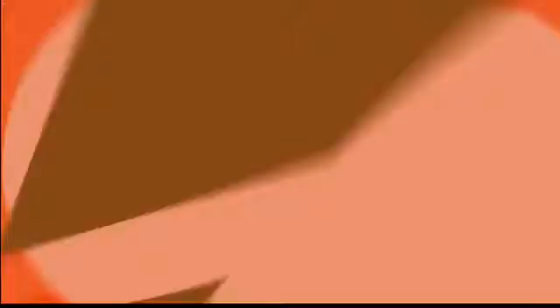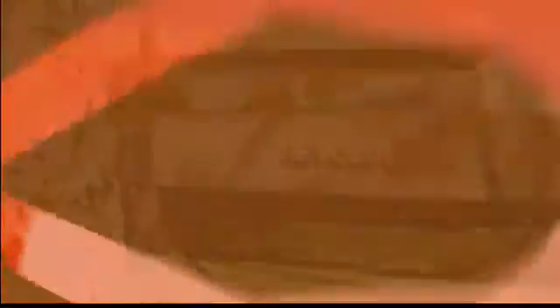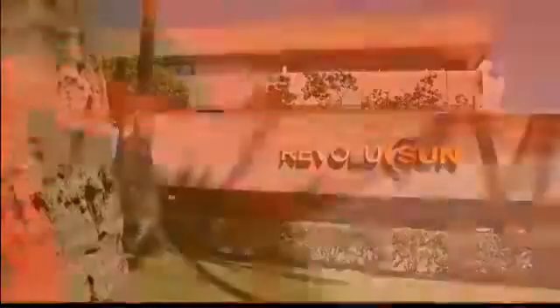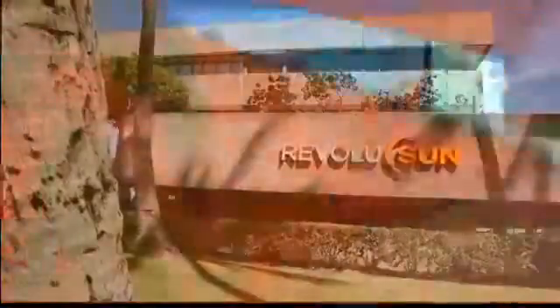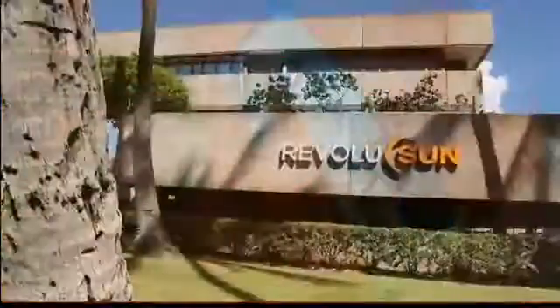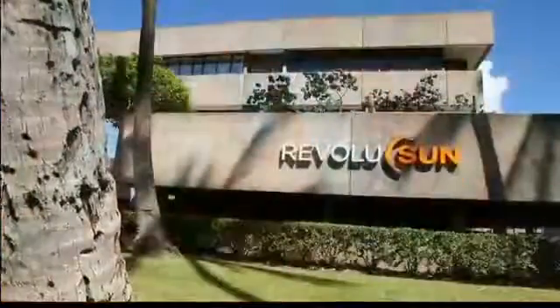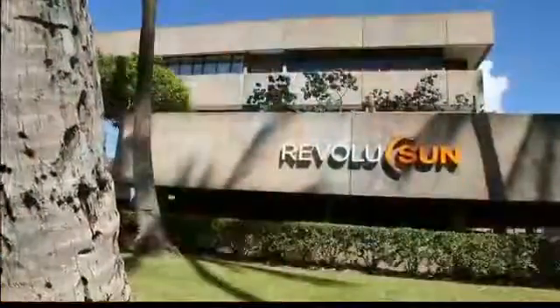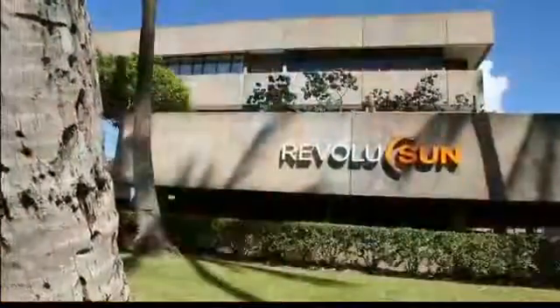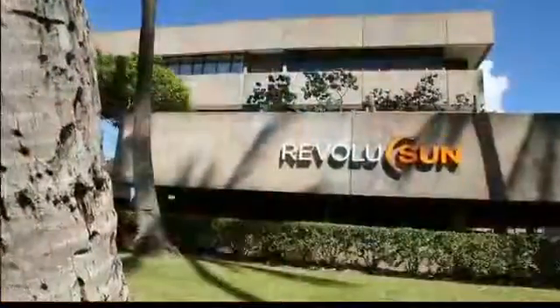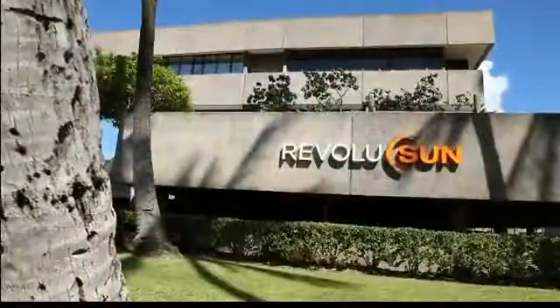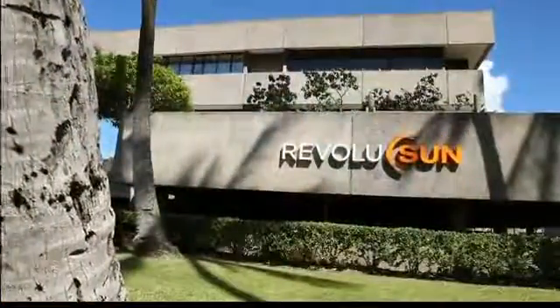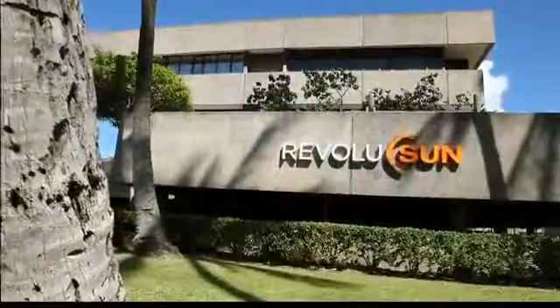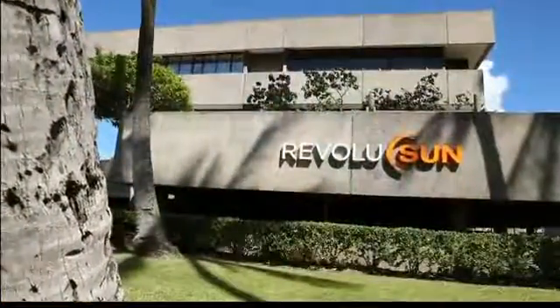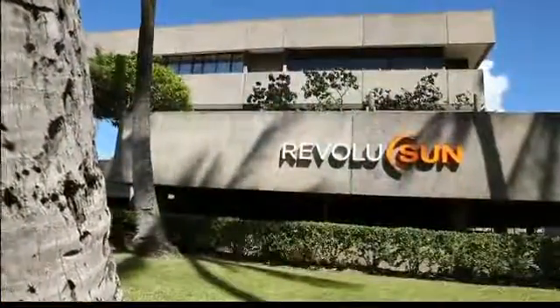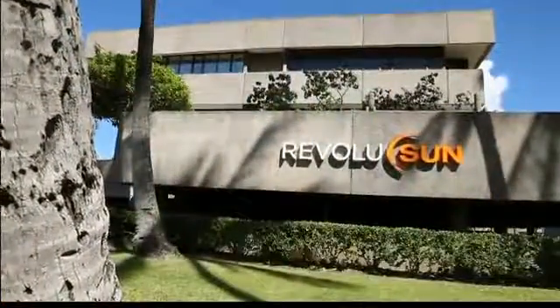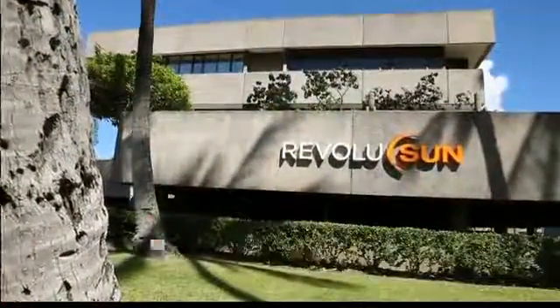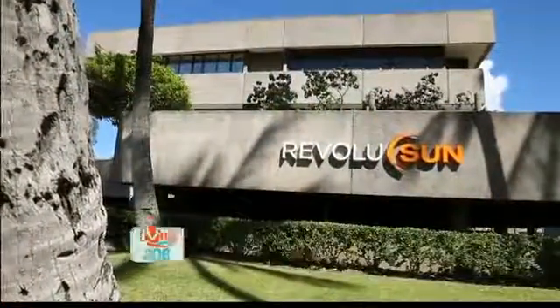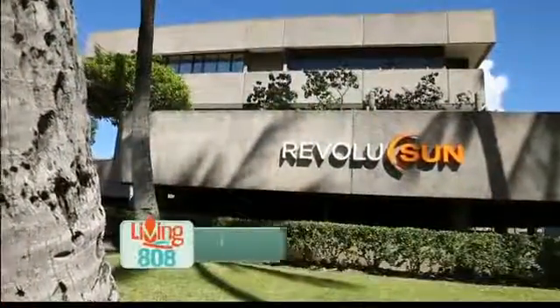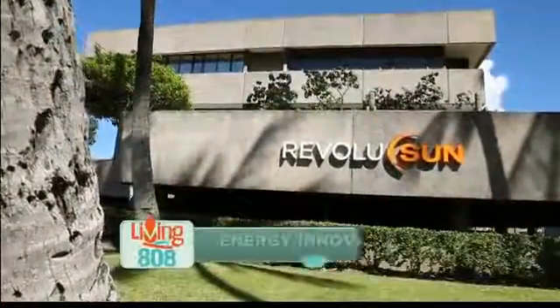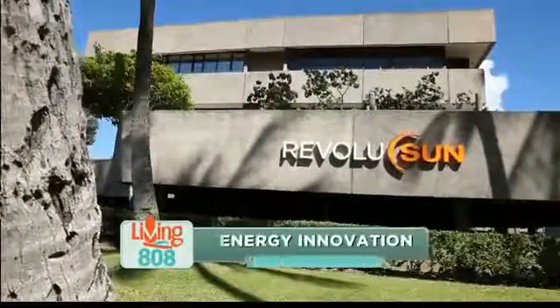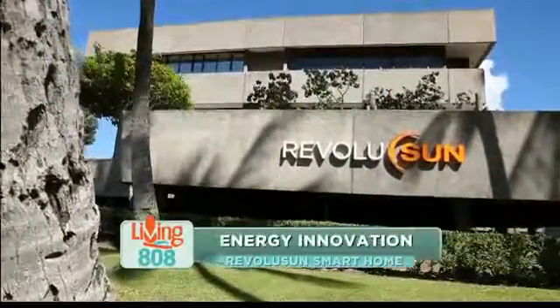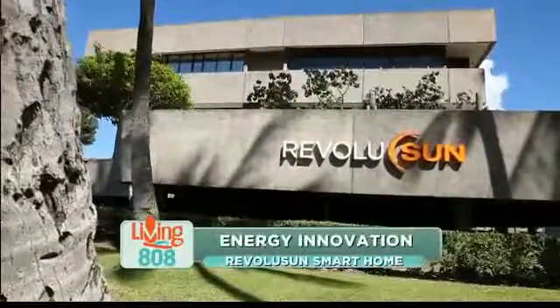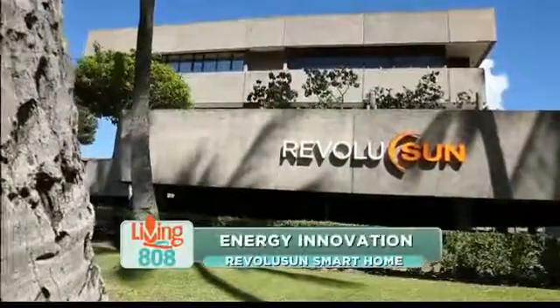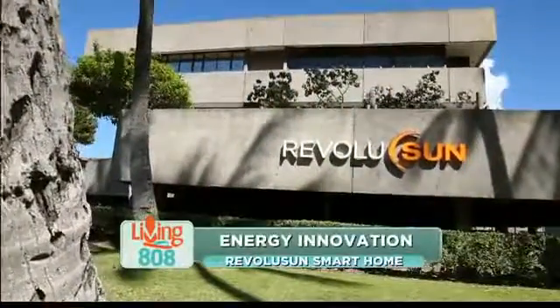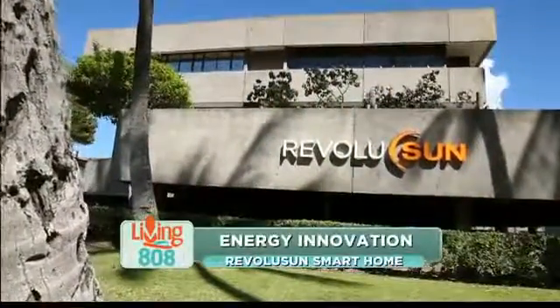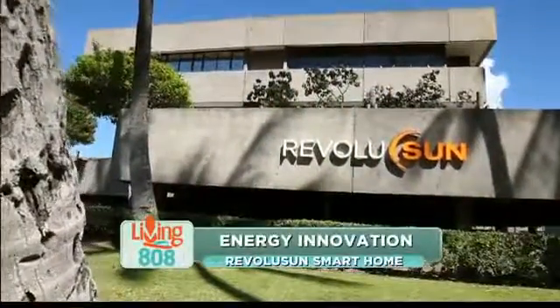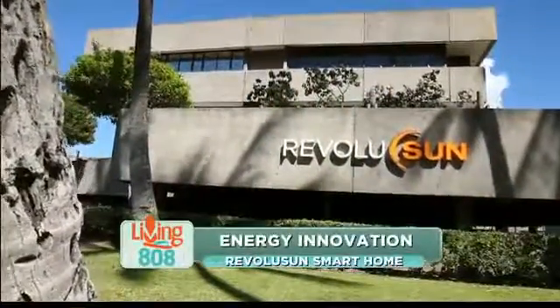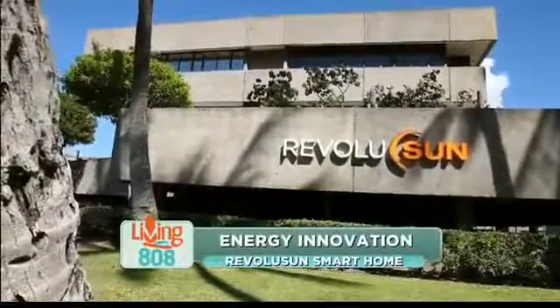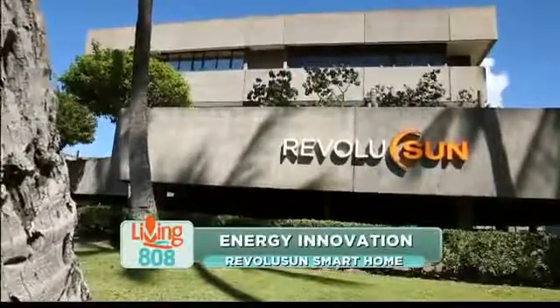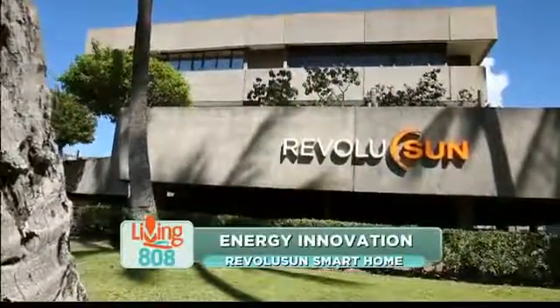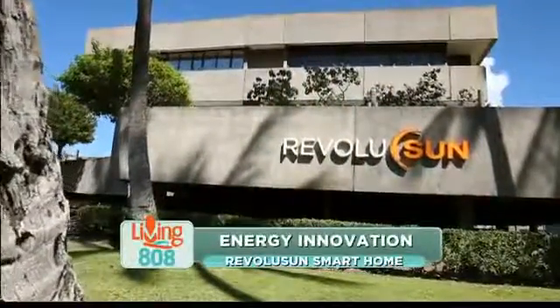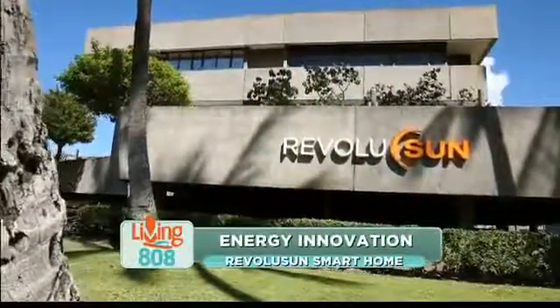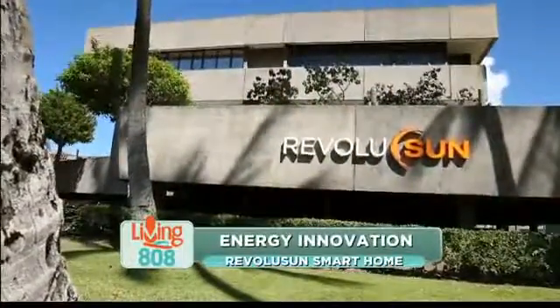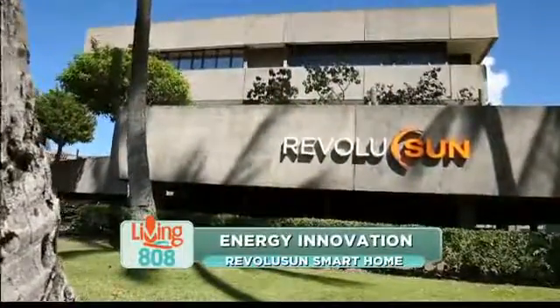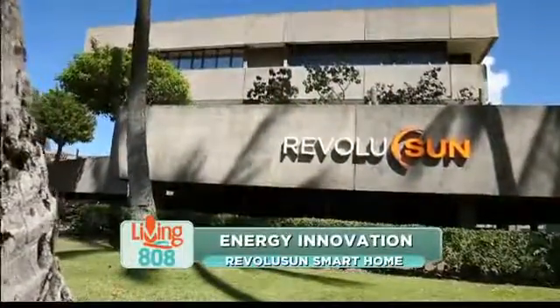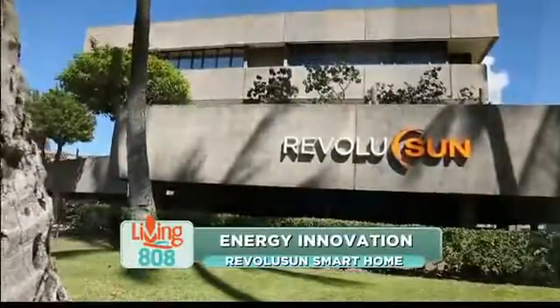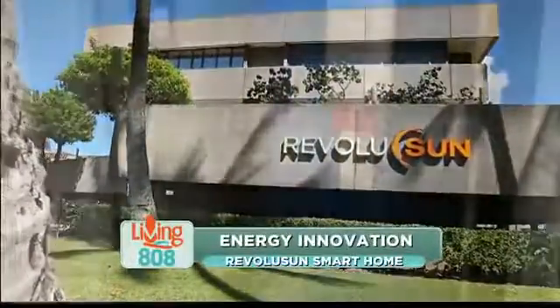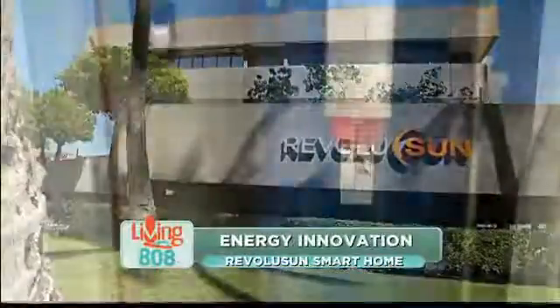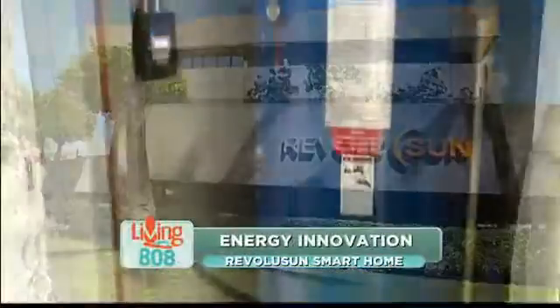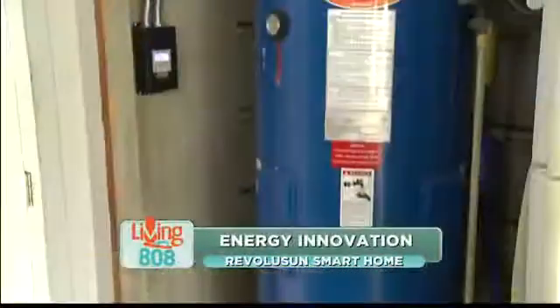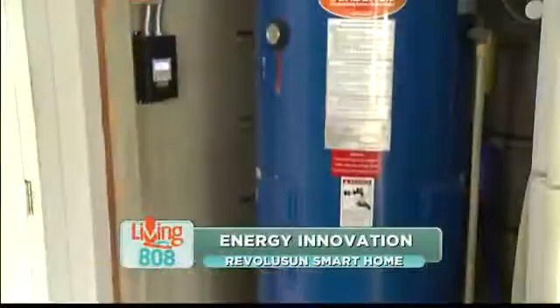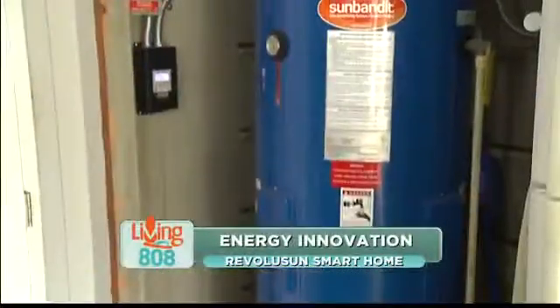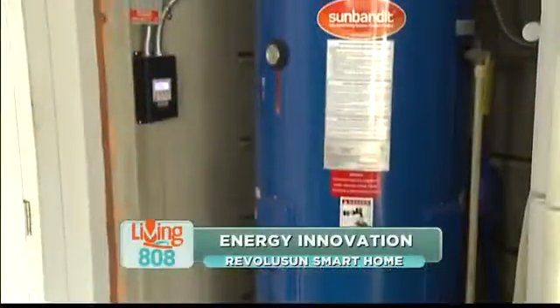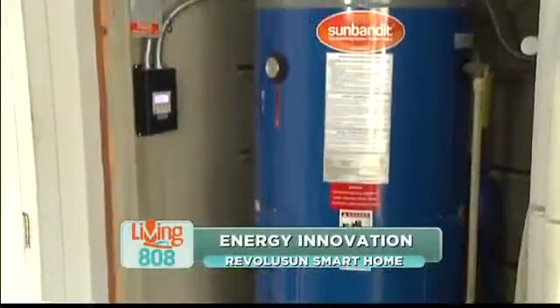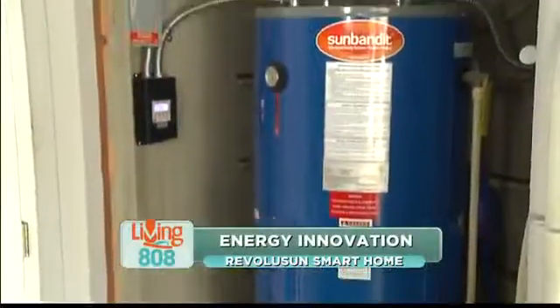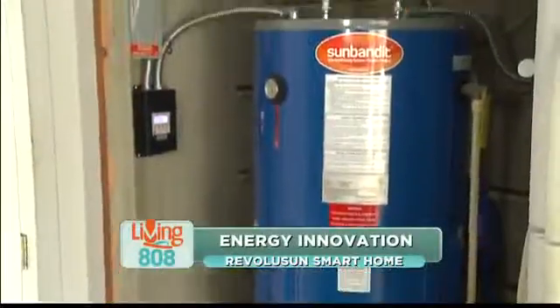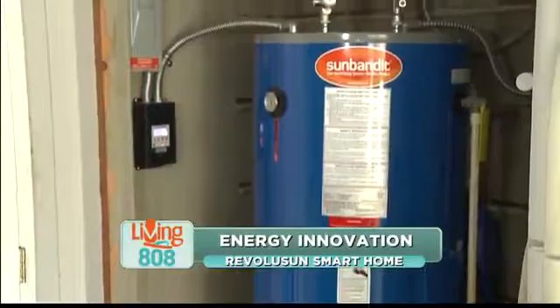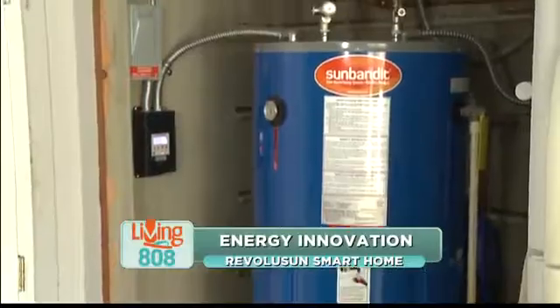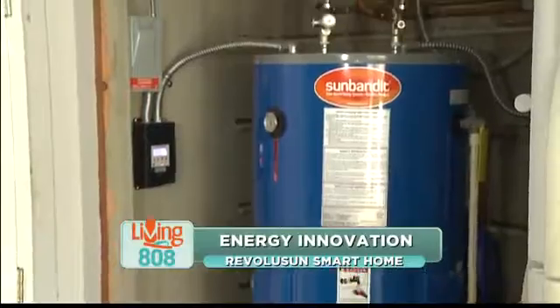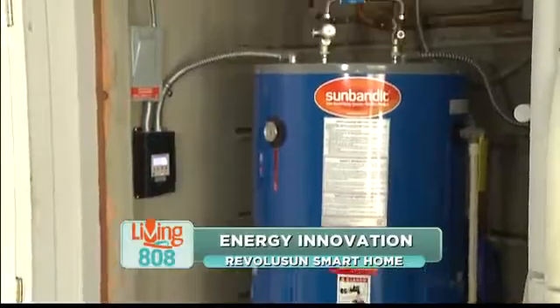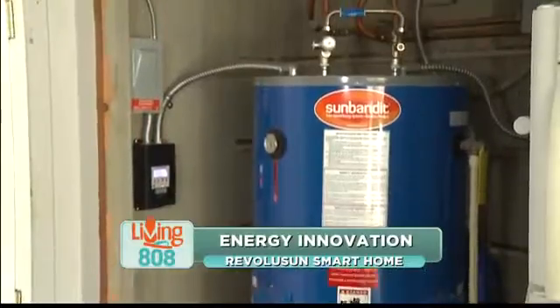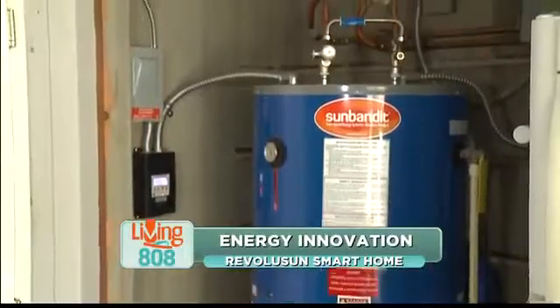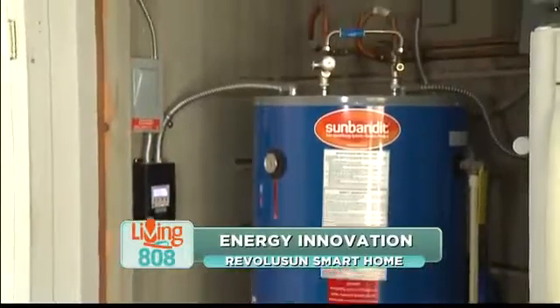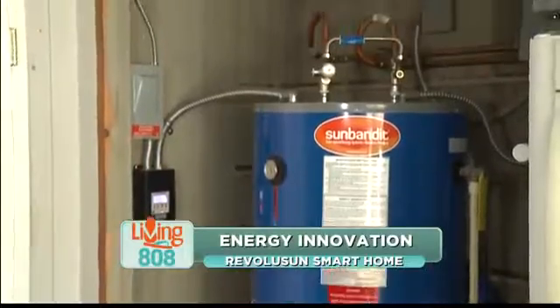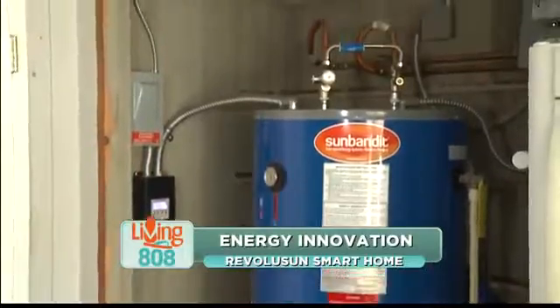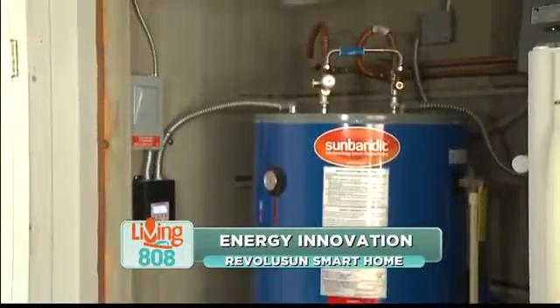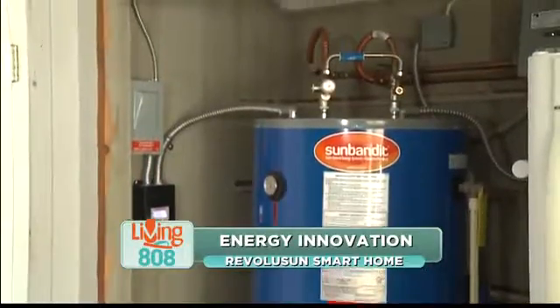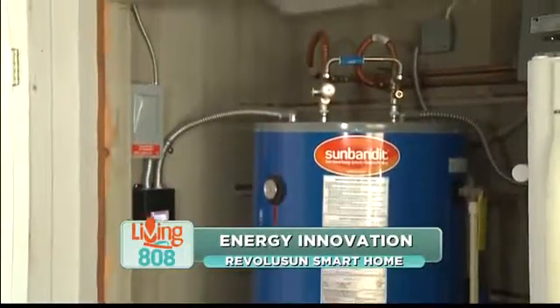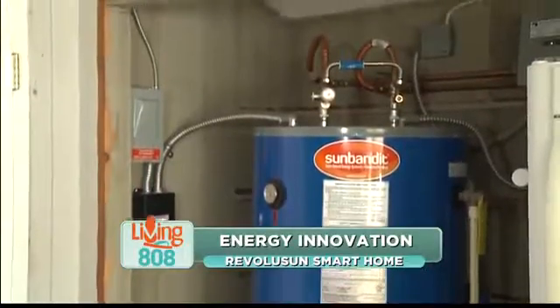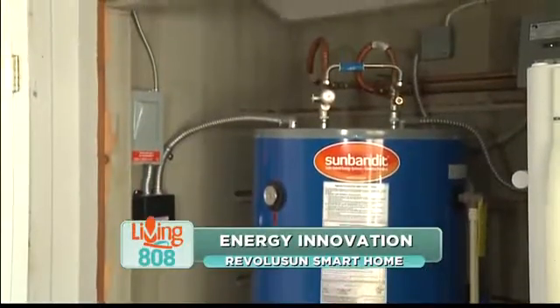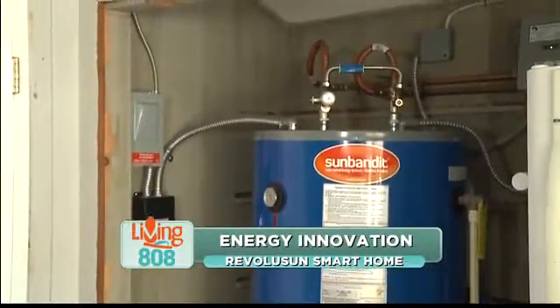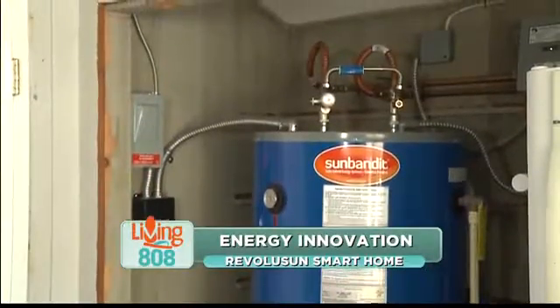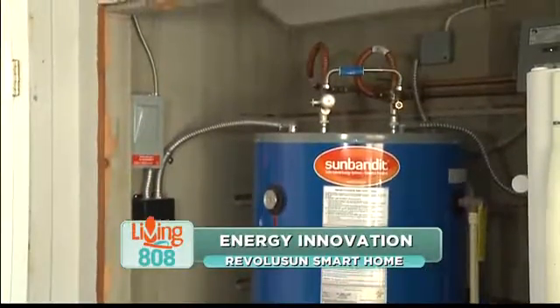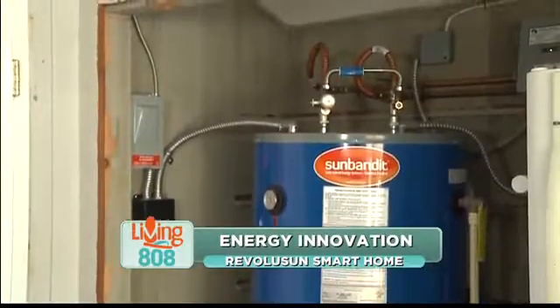Revolution has always got our back when it comes to home electronics, solar panels, water heaters, and thermal water heaters. And I'm joined by Eric today.